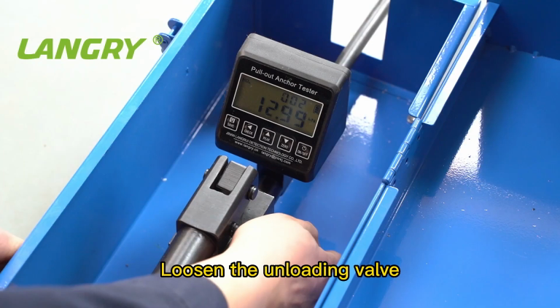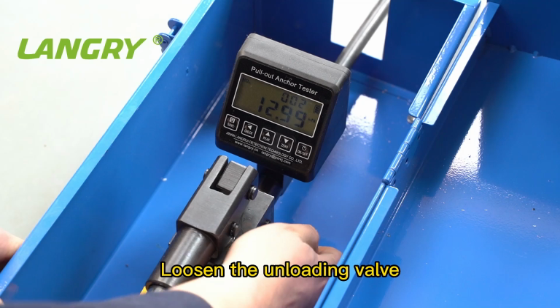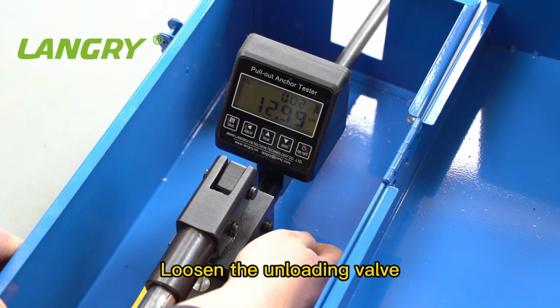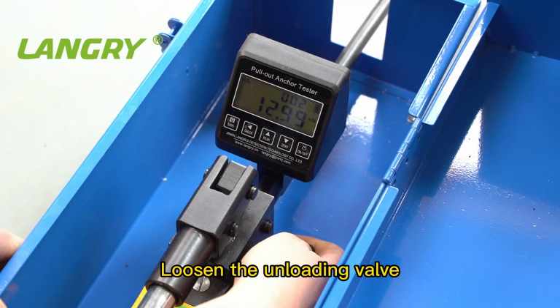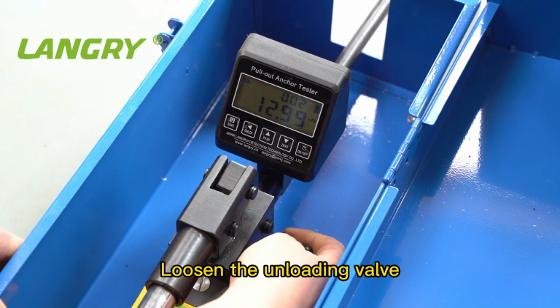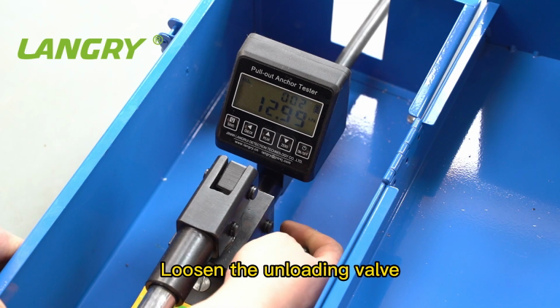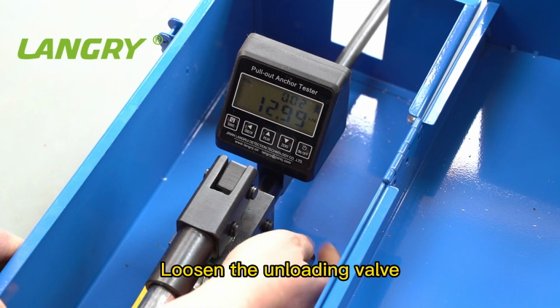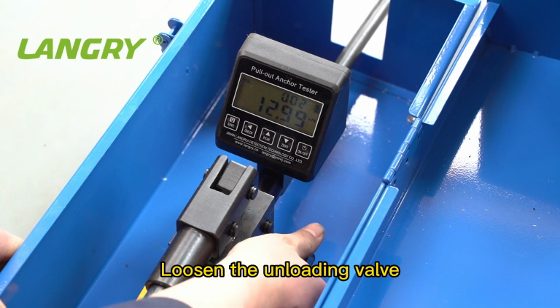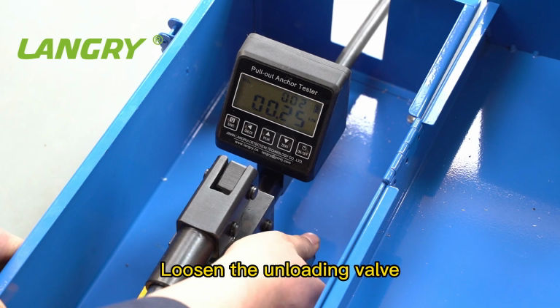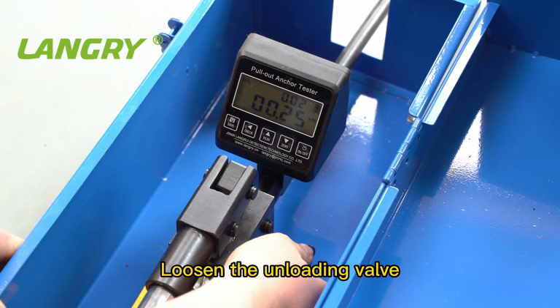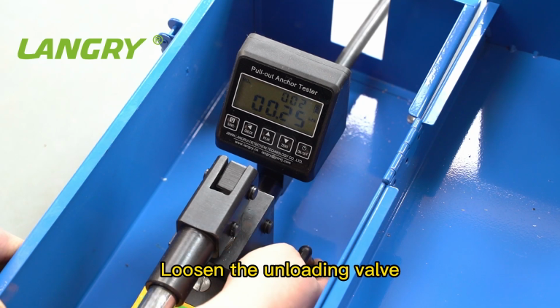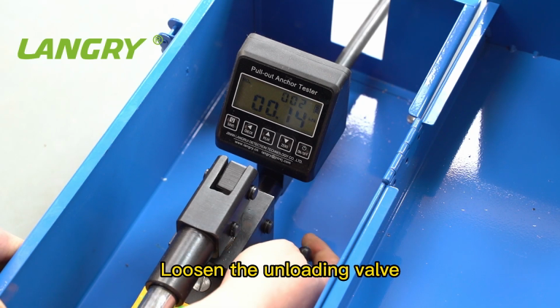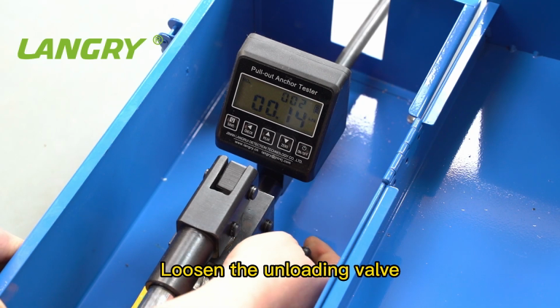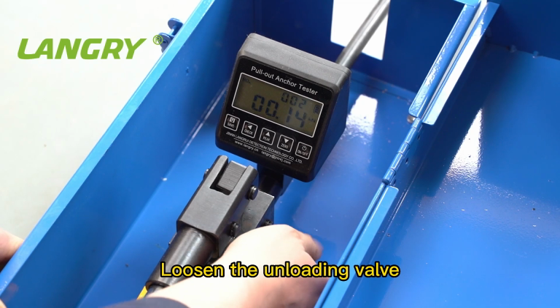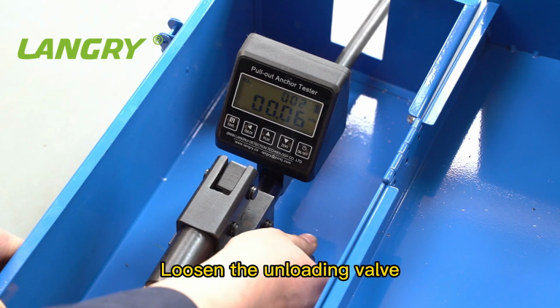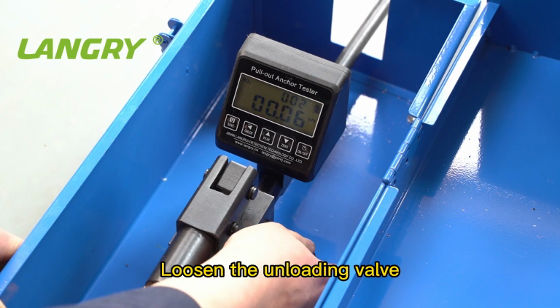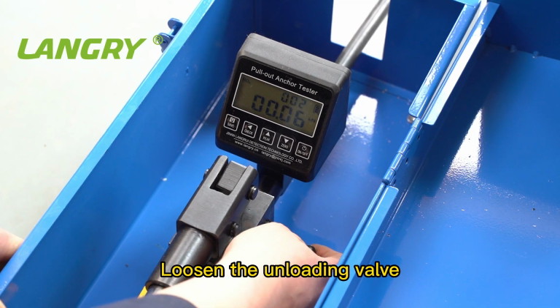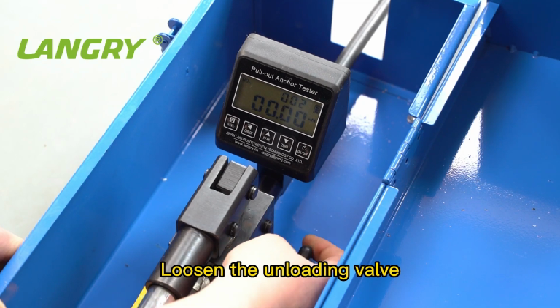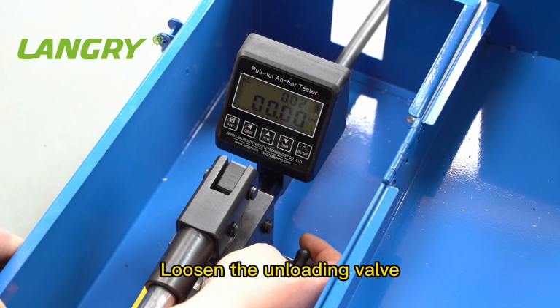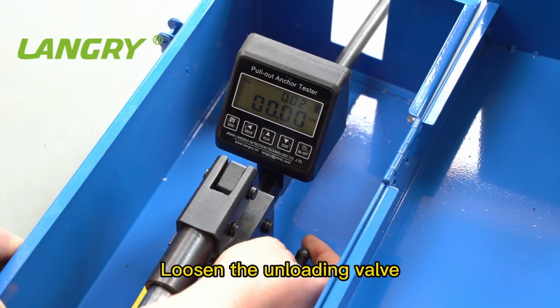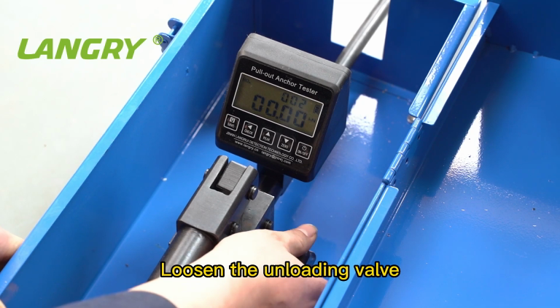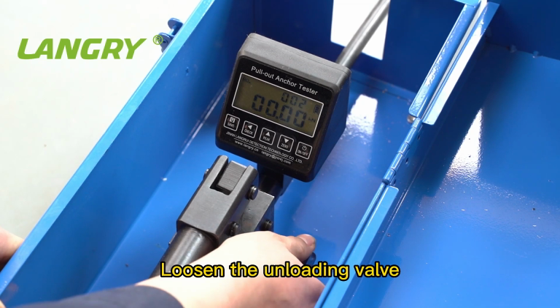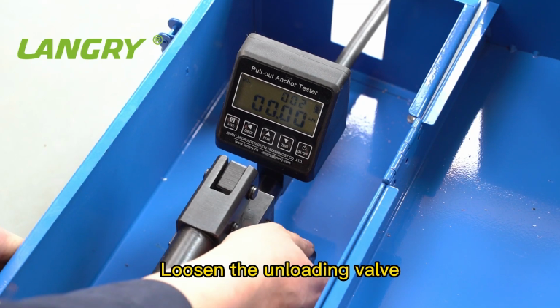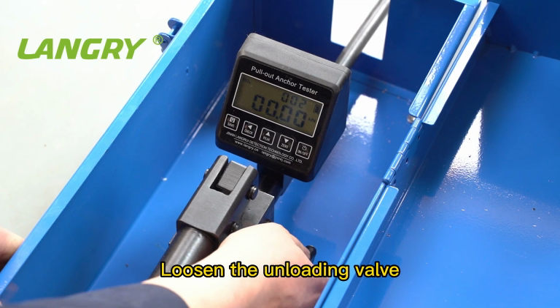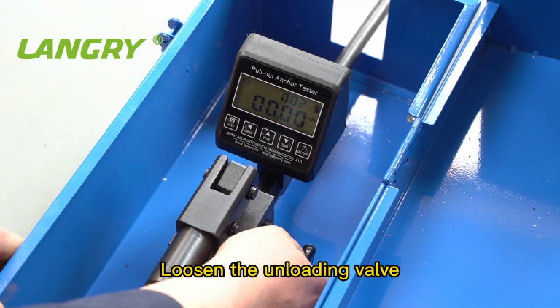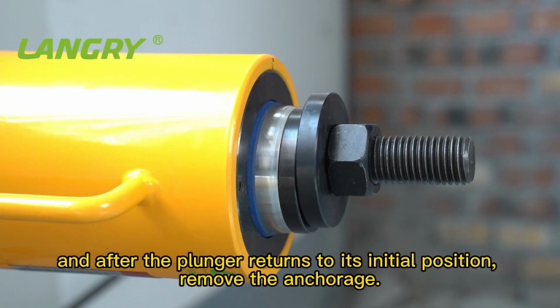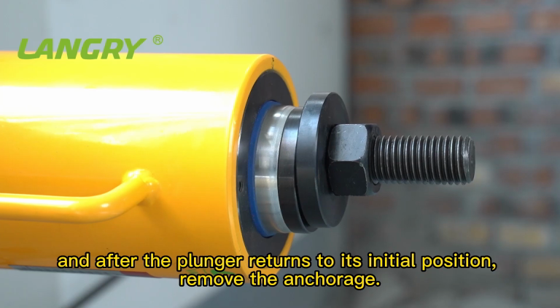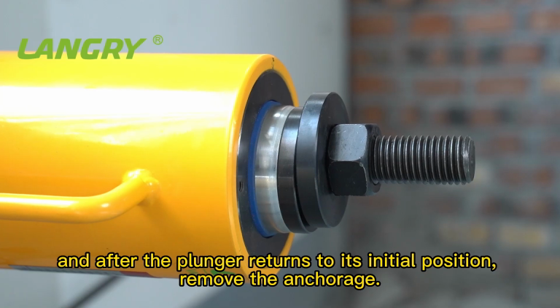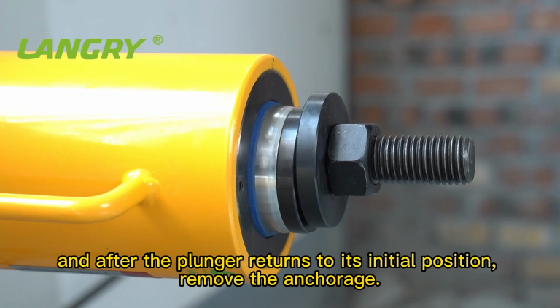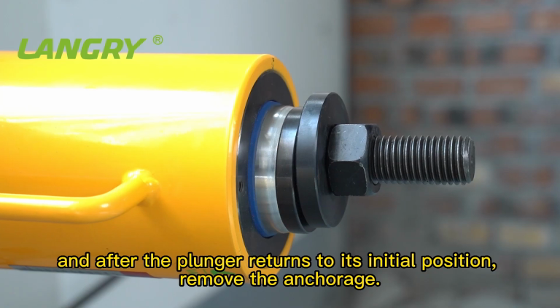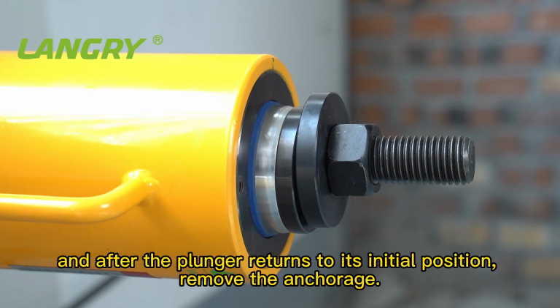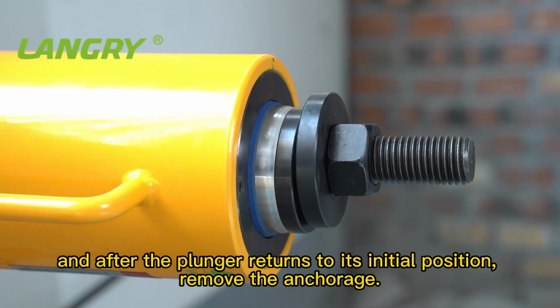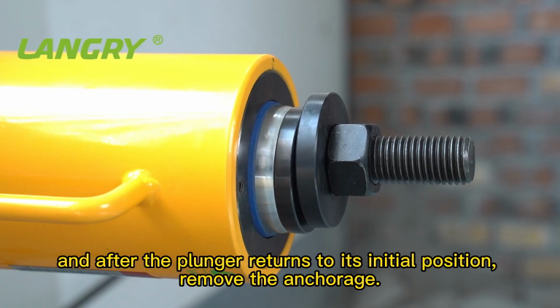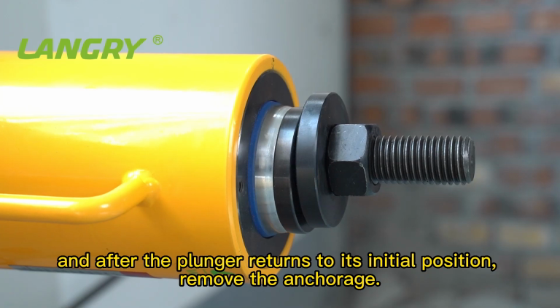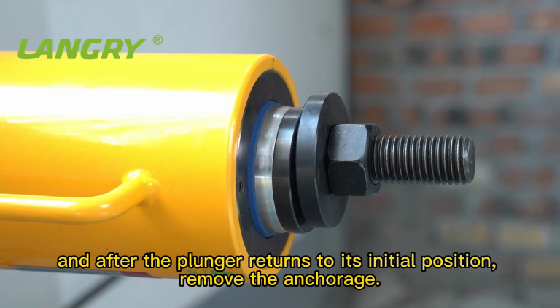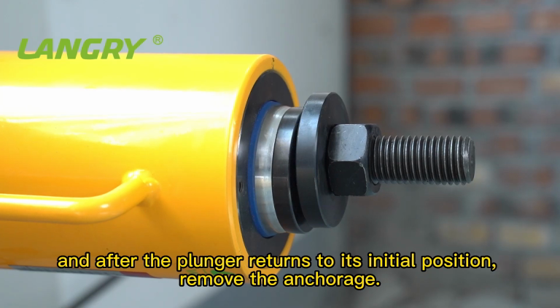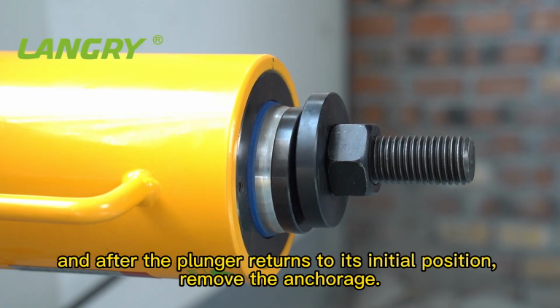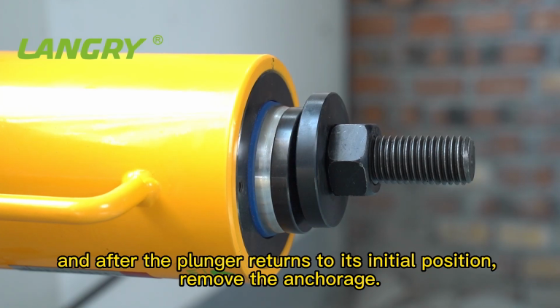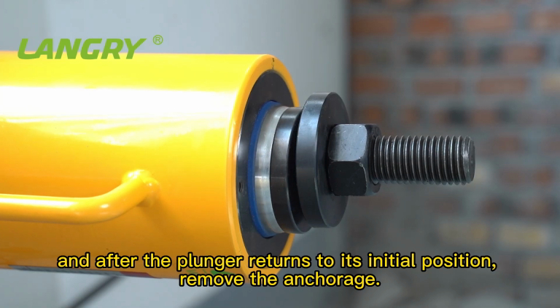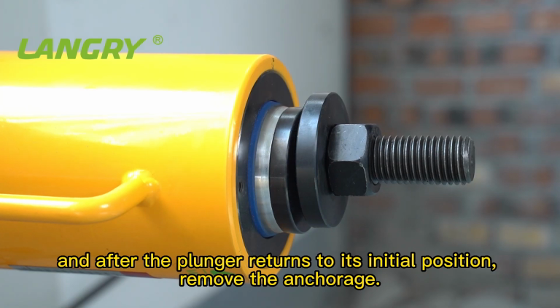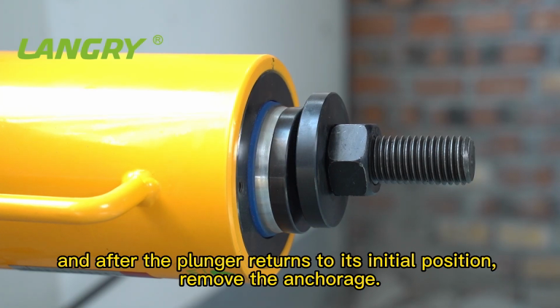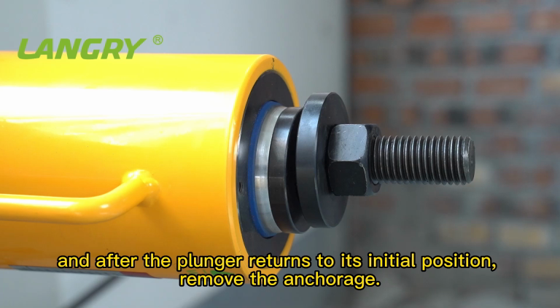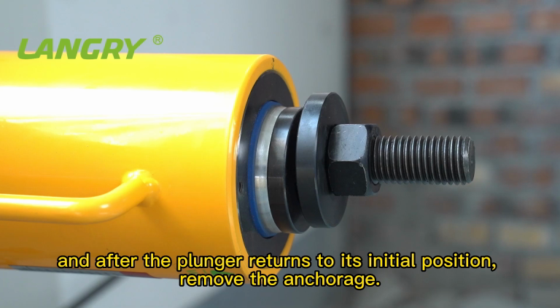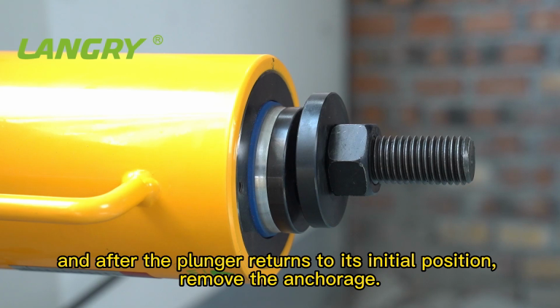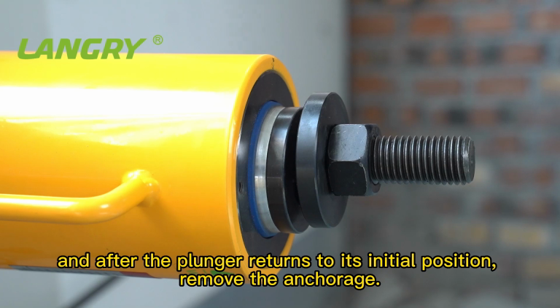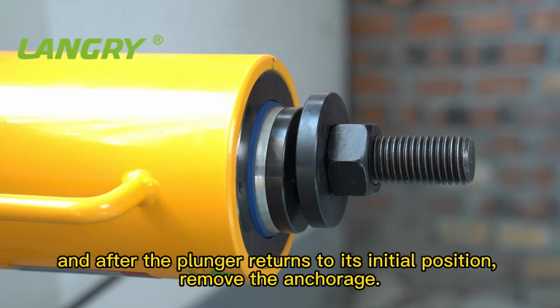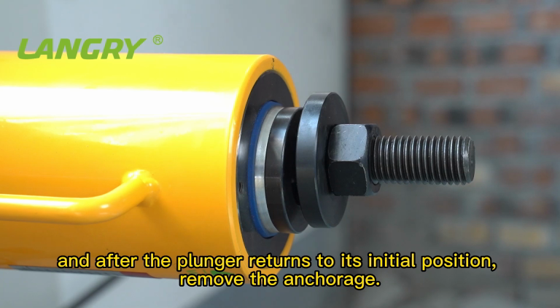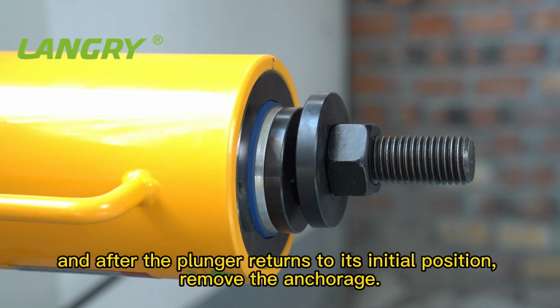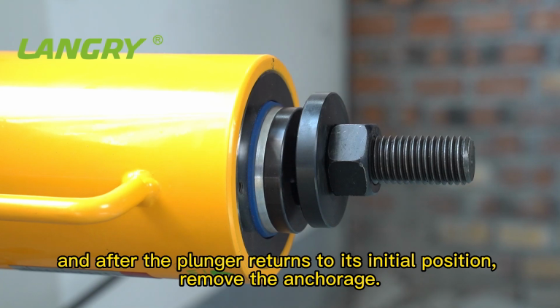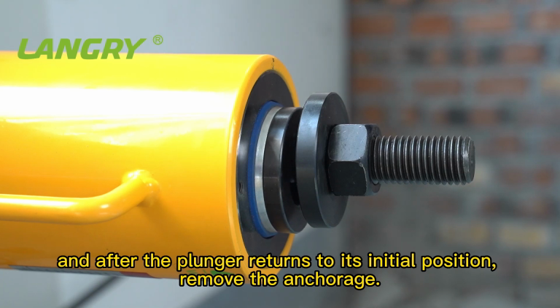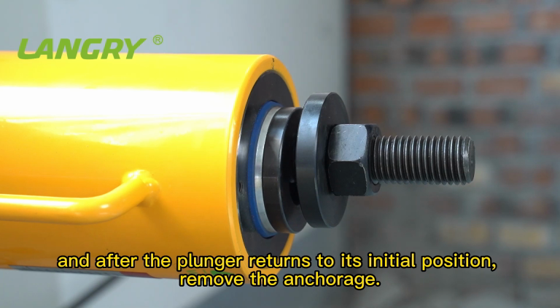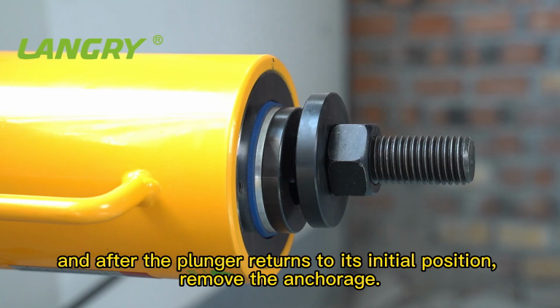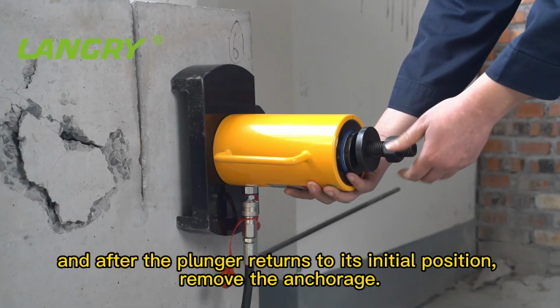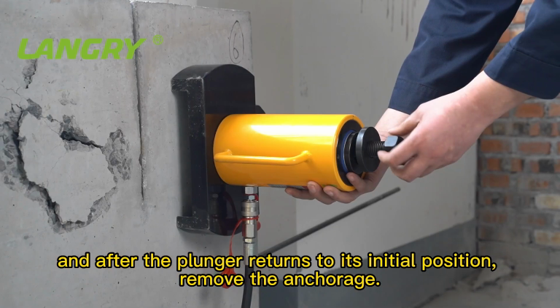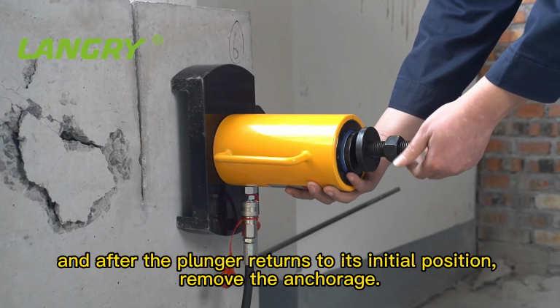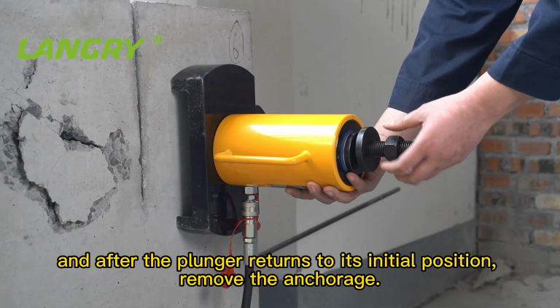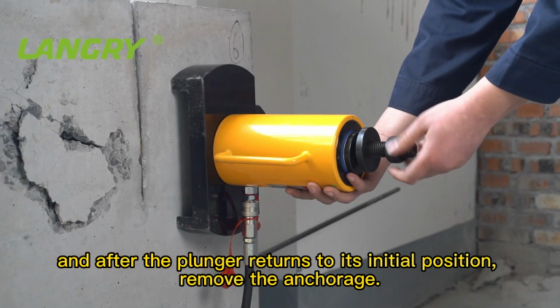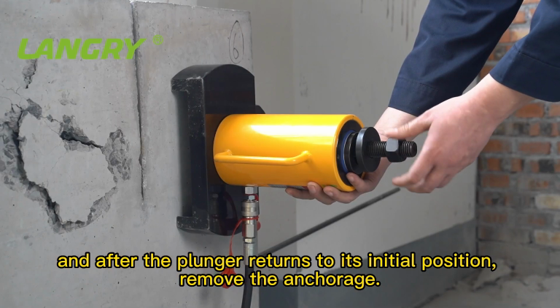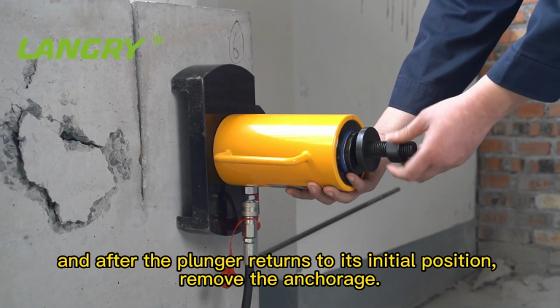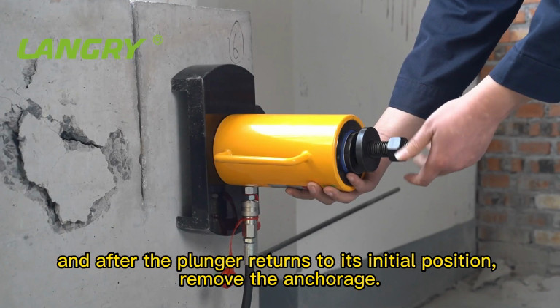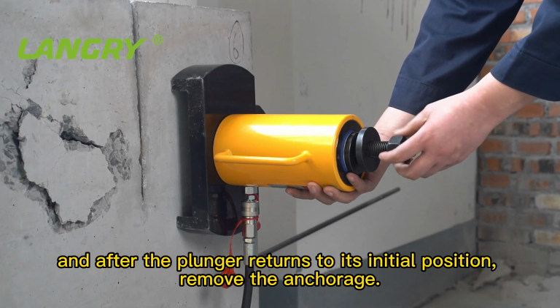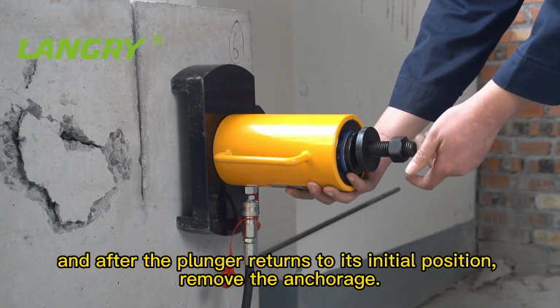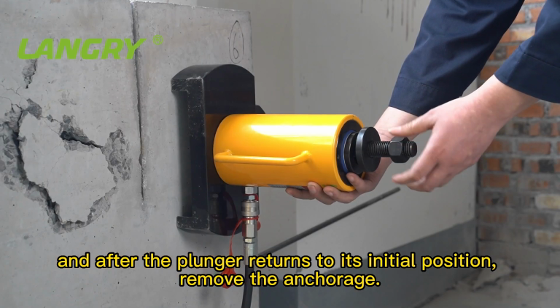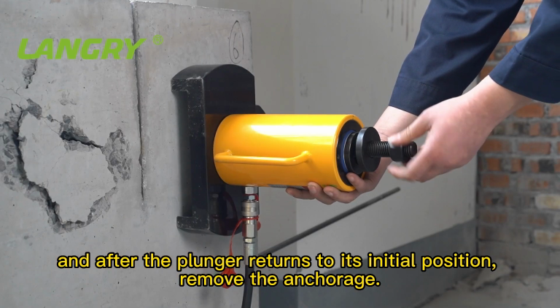Loosen the unloading valve, and after the plunger returns to its initial position, remove the anchor.